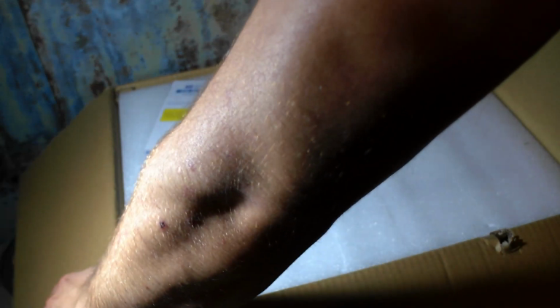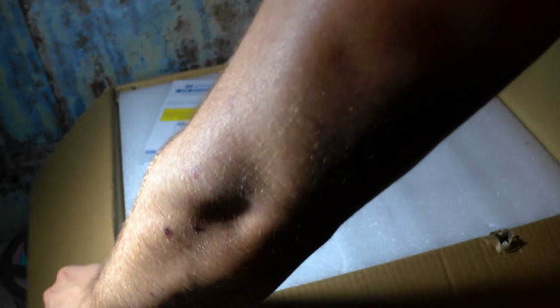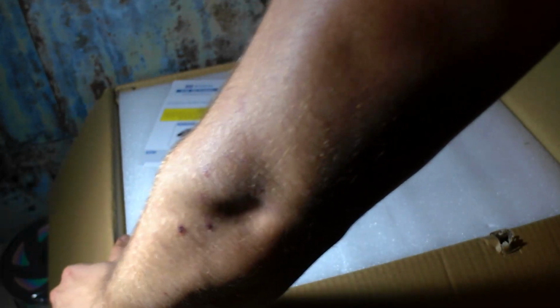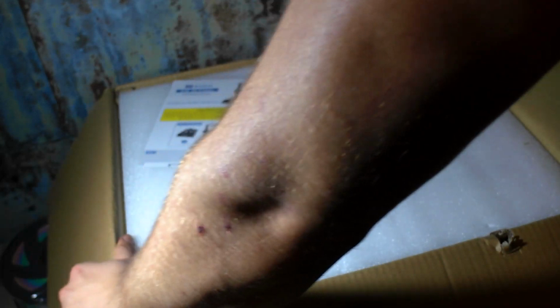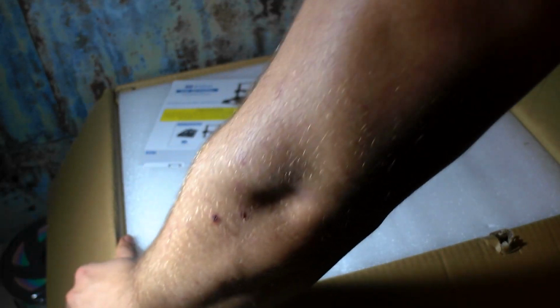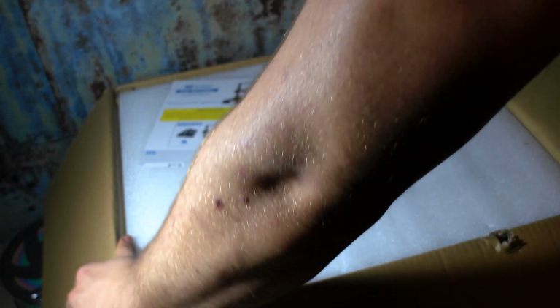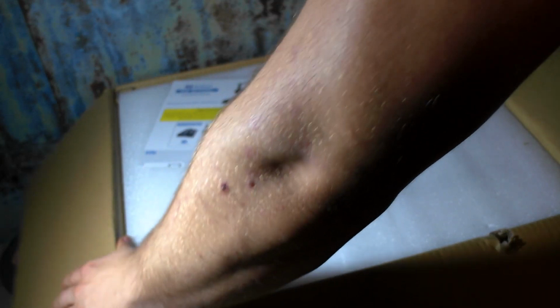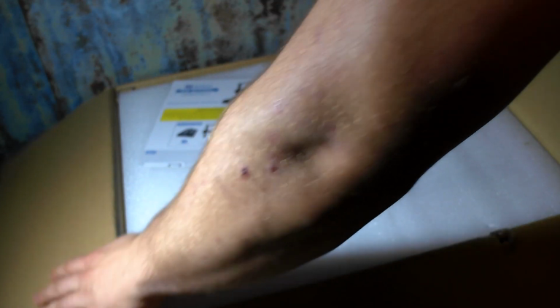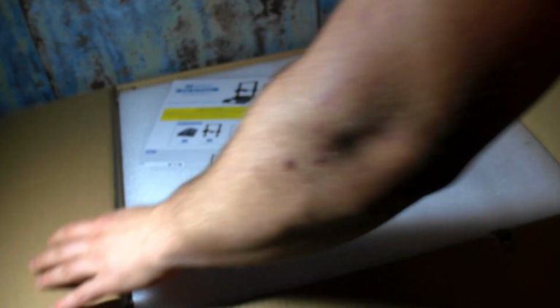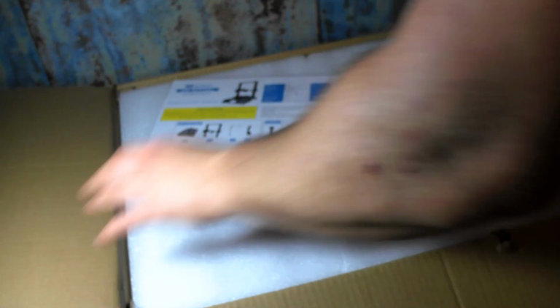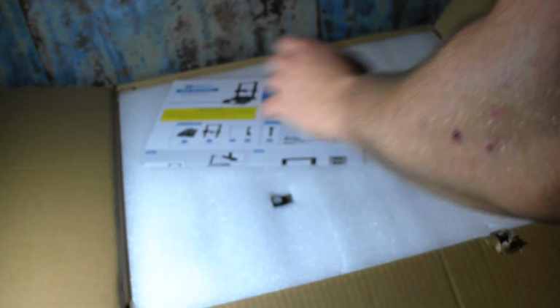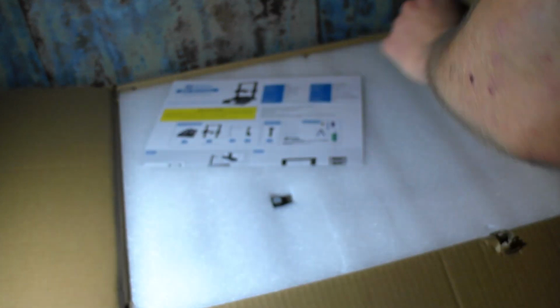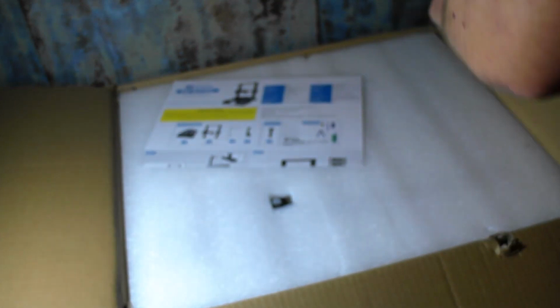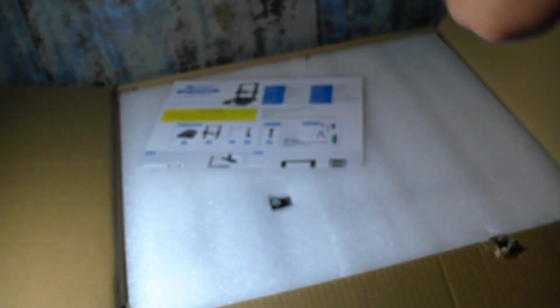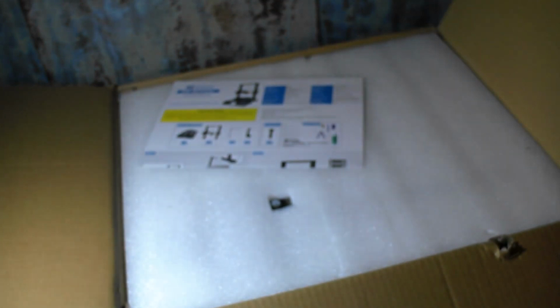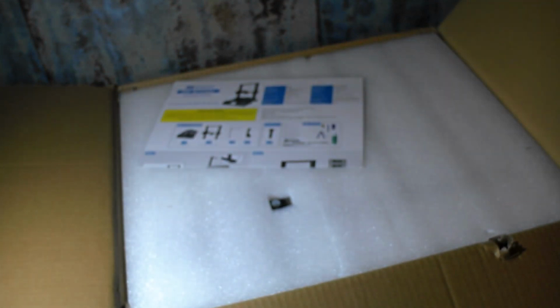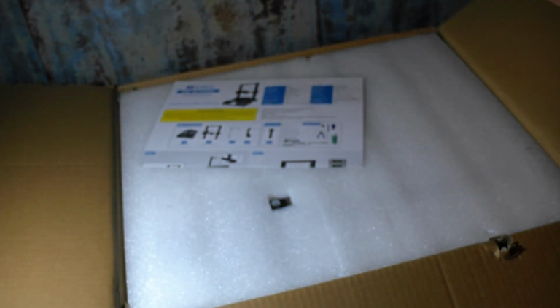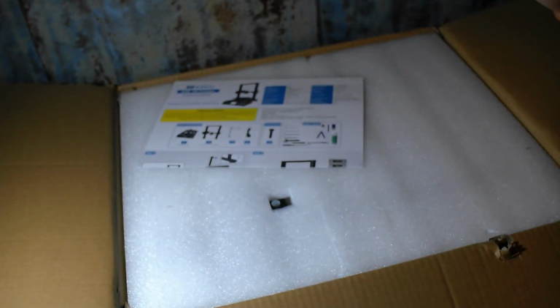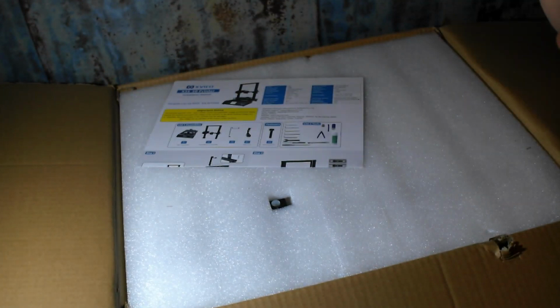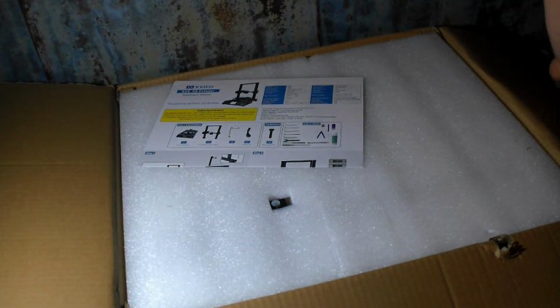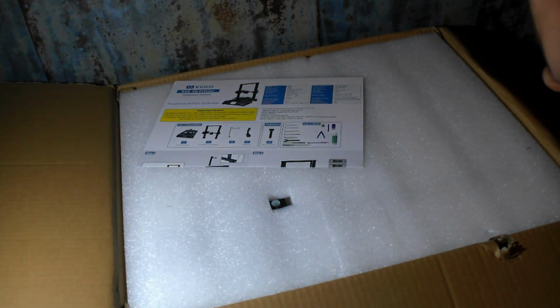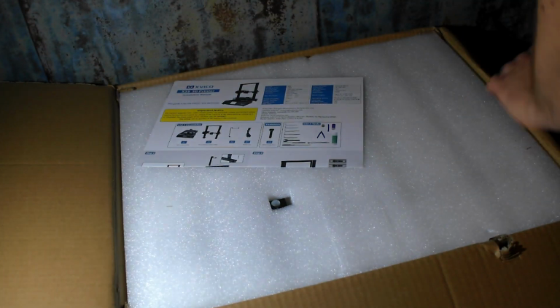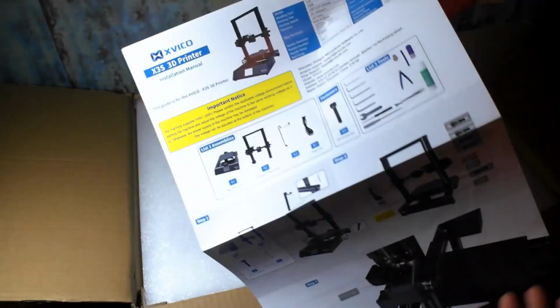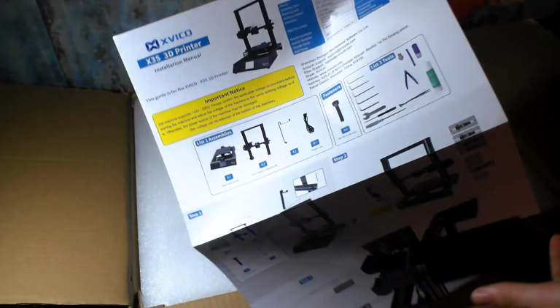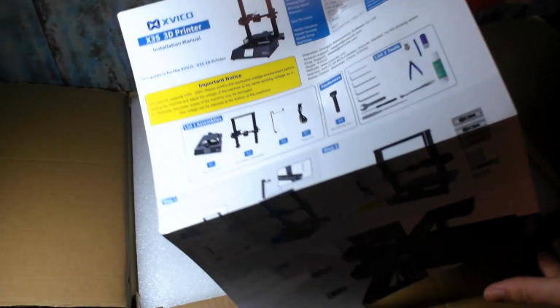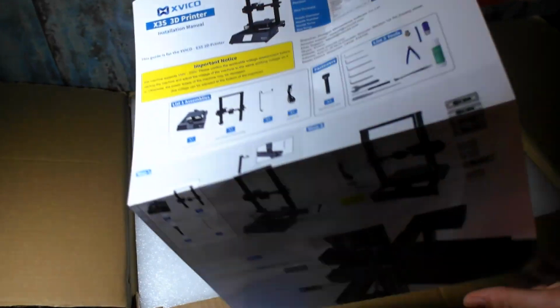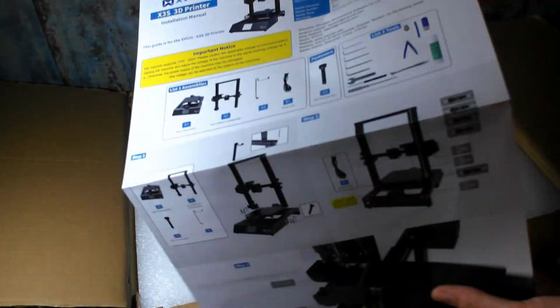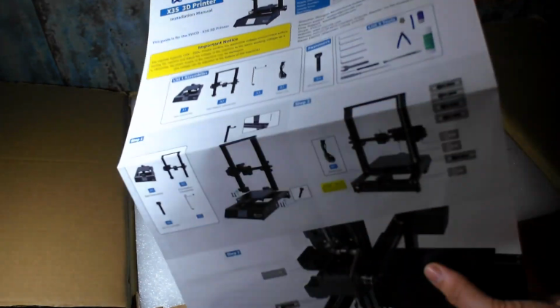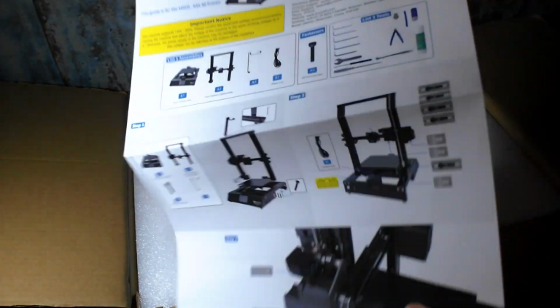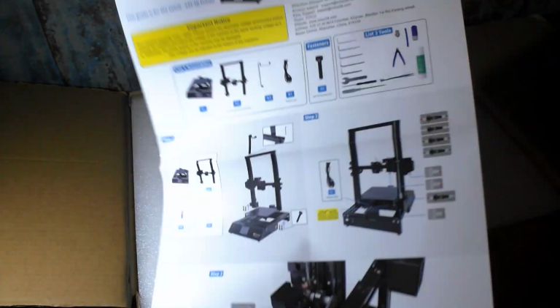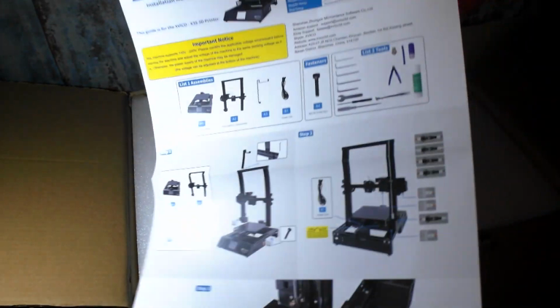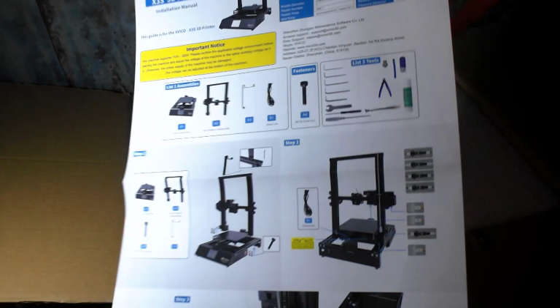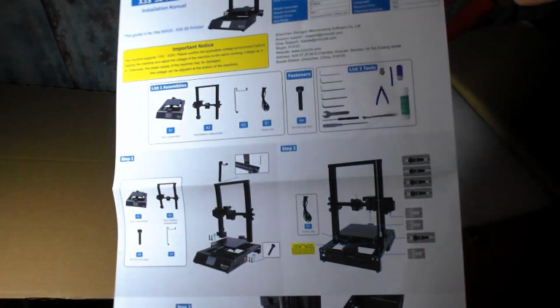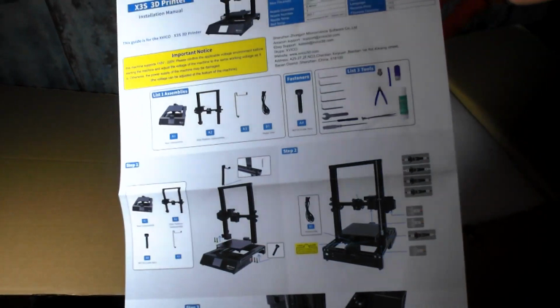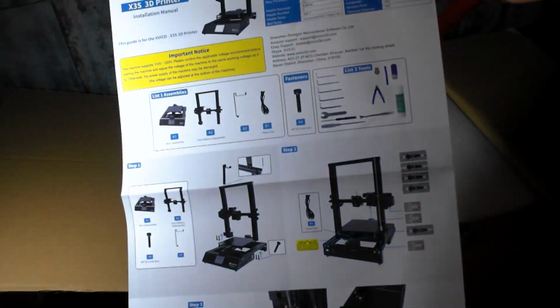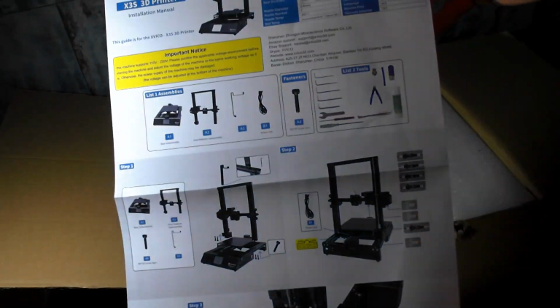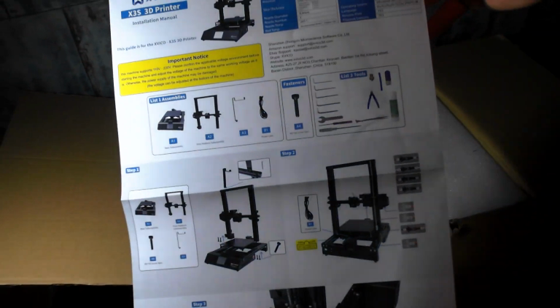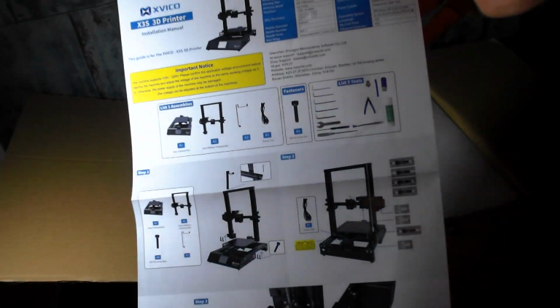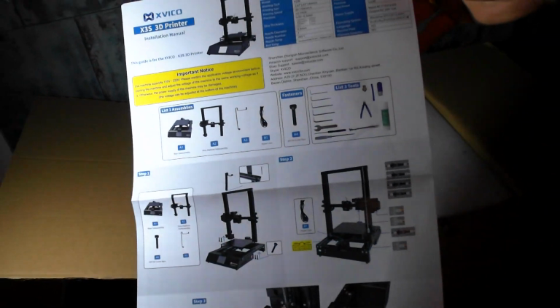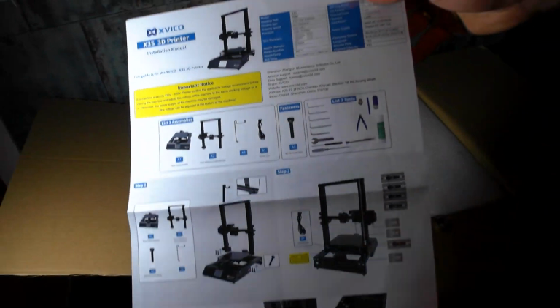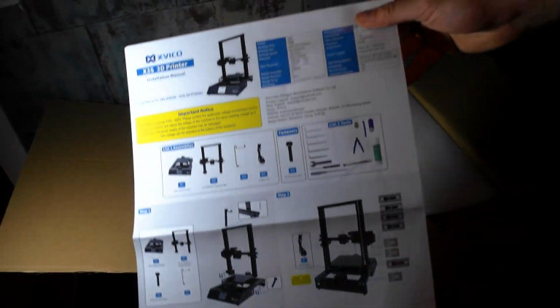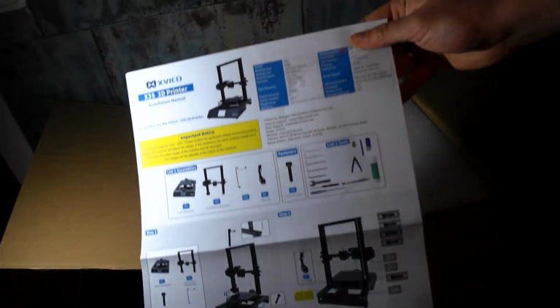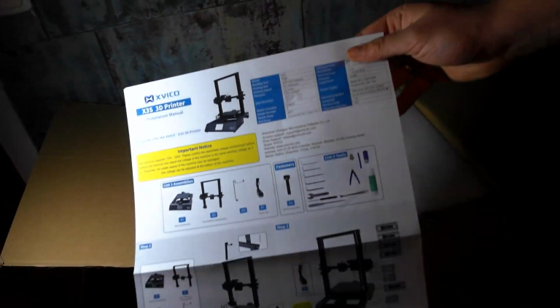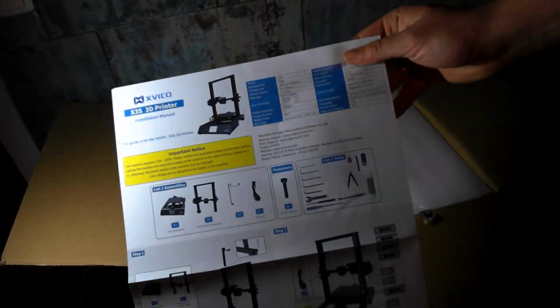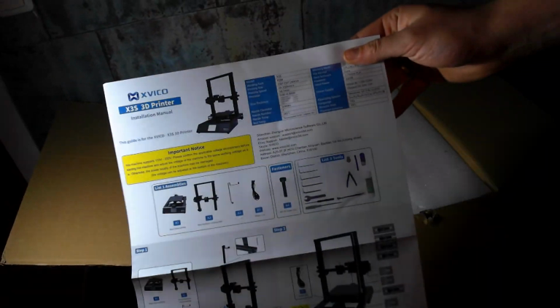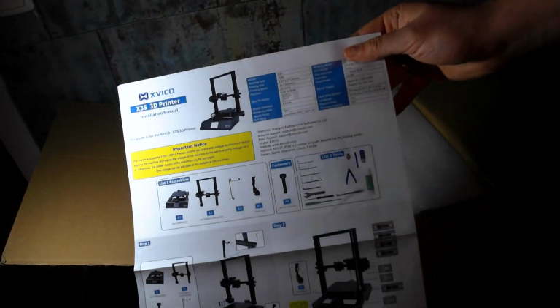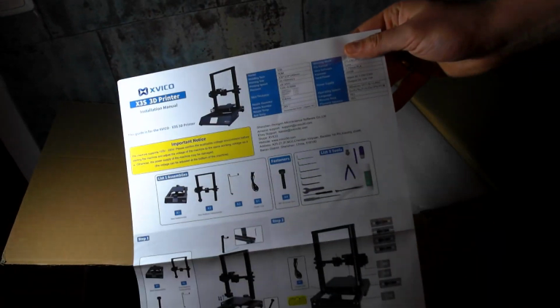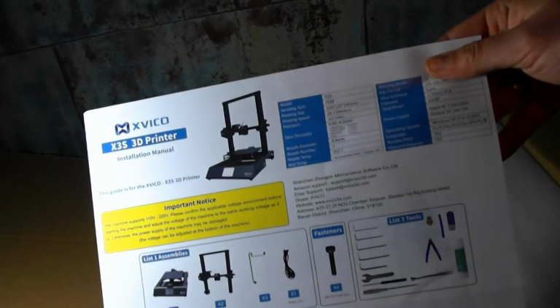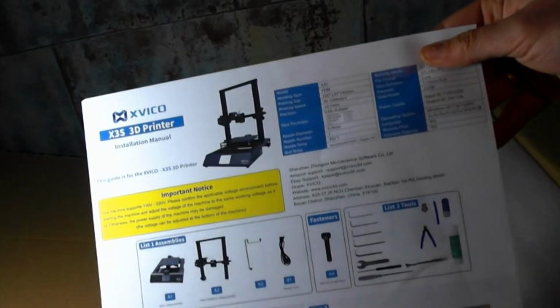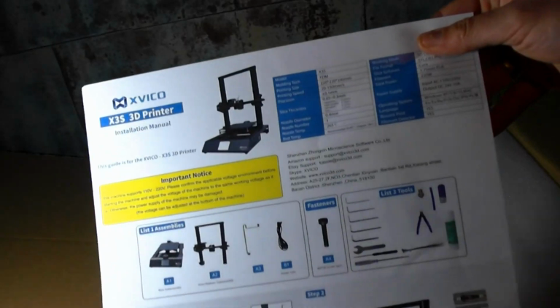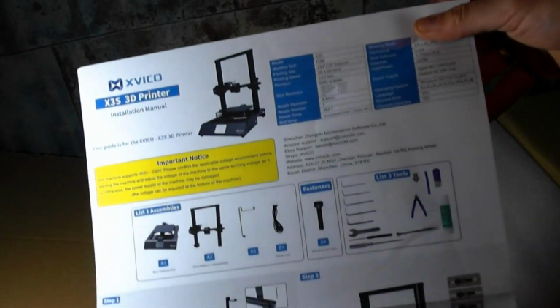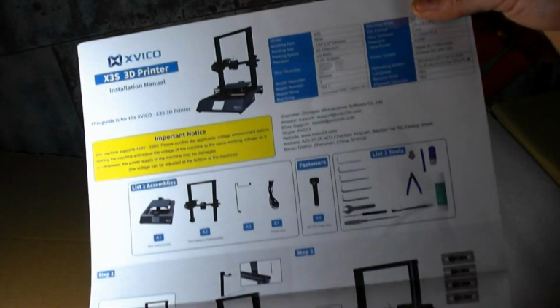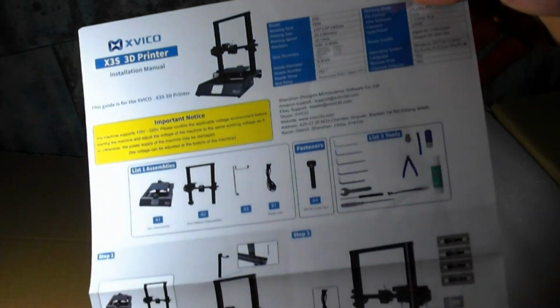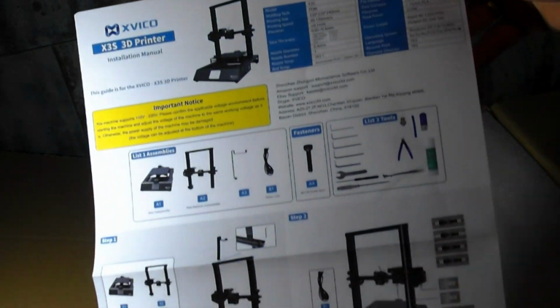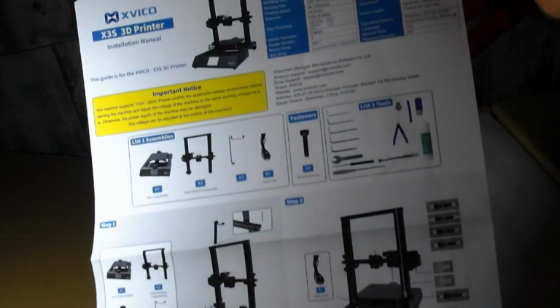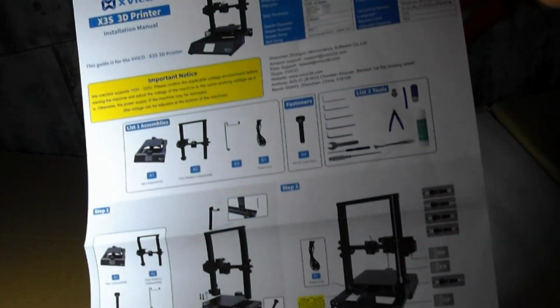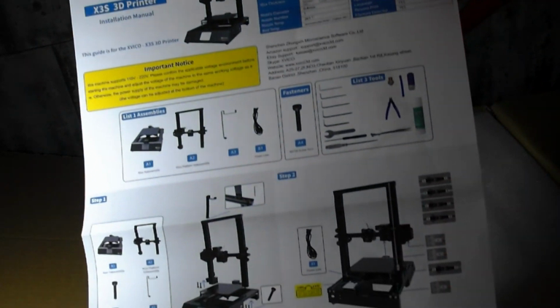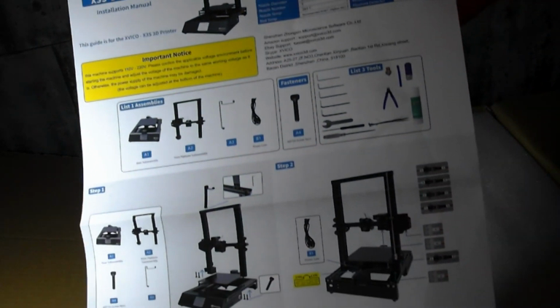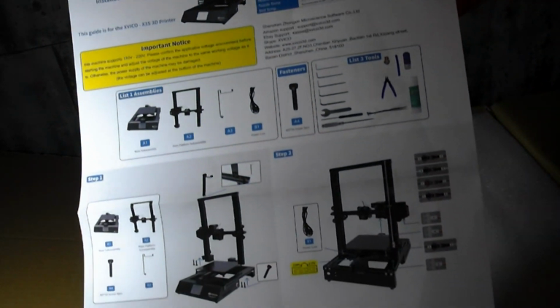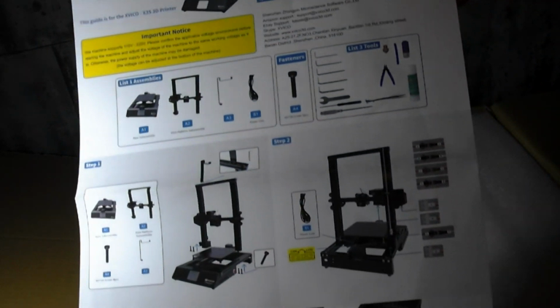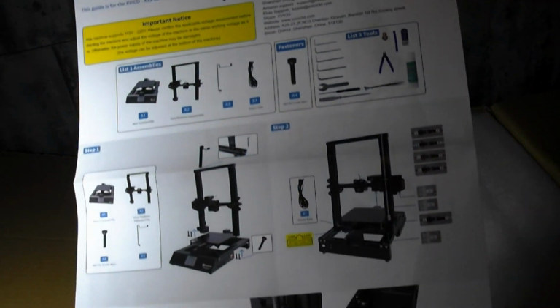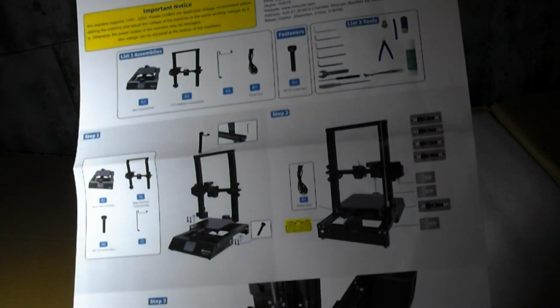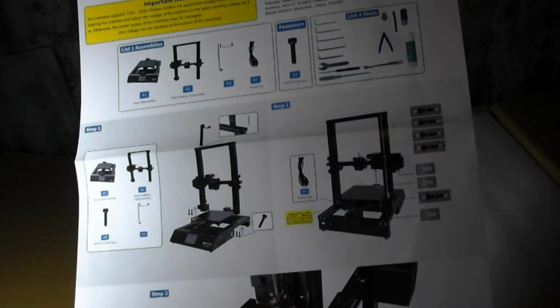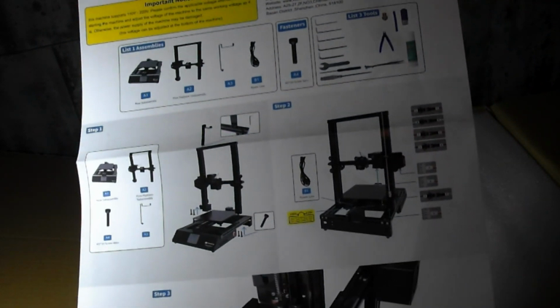The first thing we see is a manual in German and English — well illustrated and understandable.